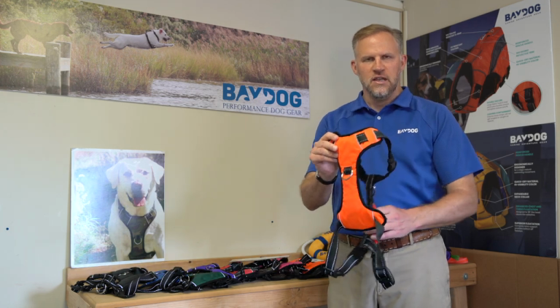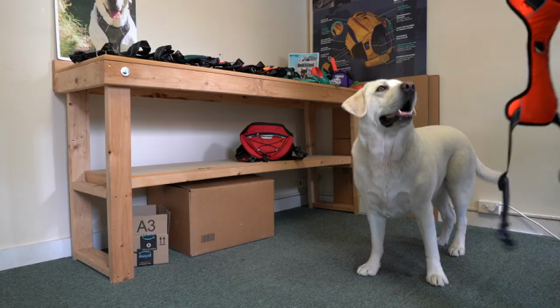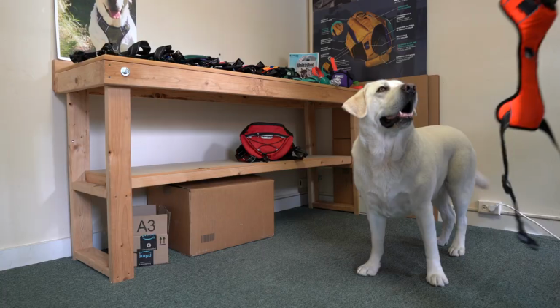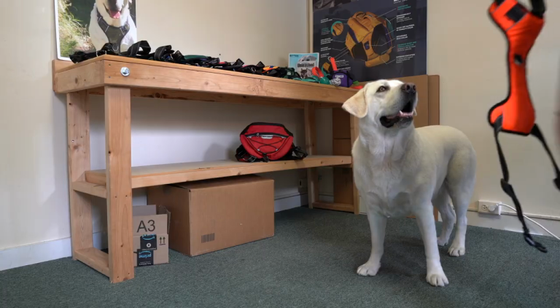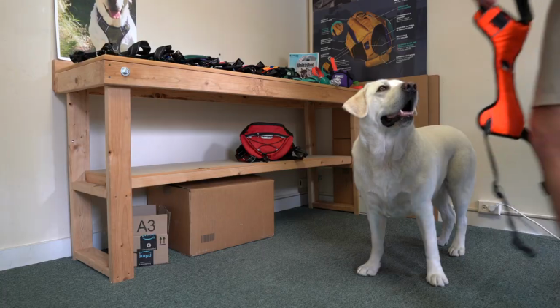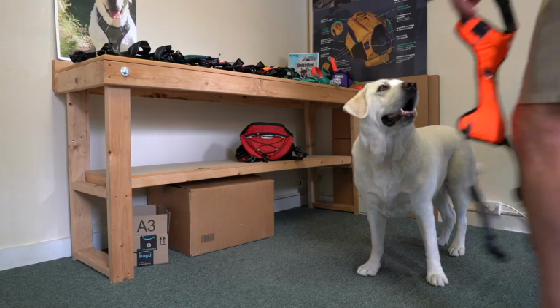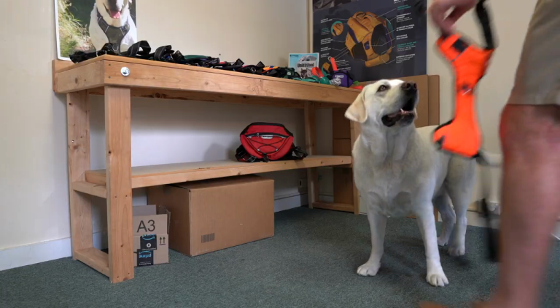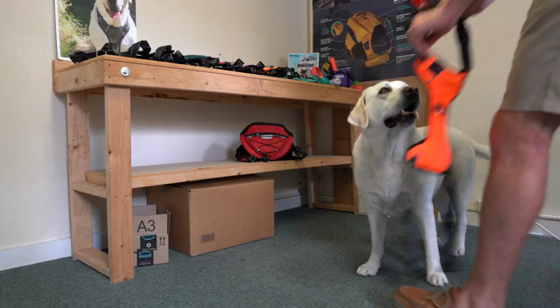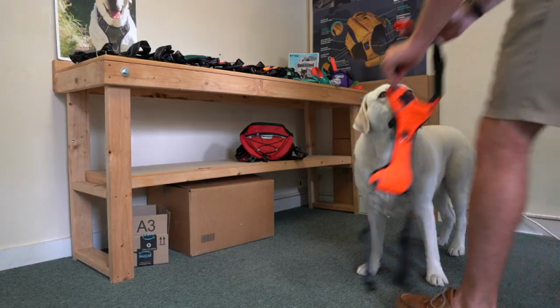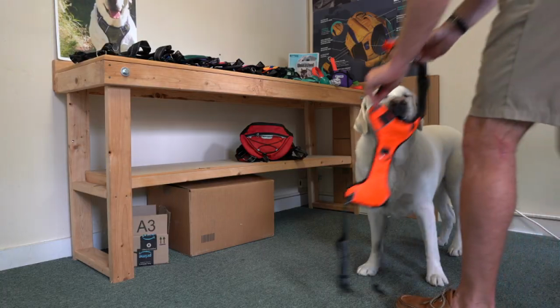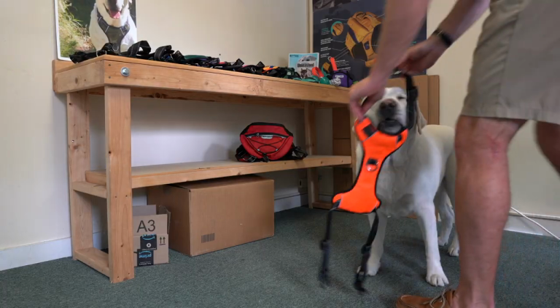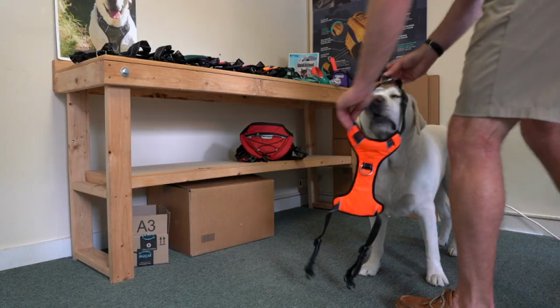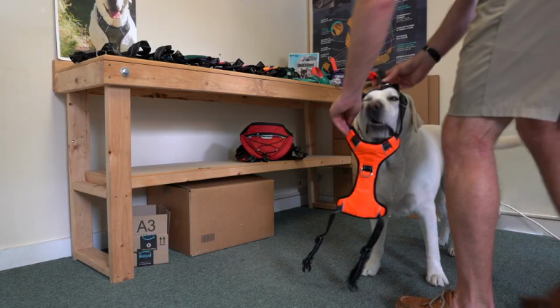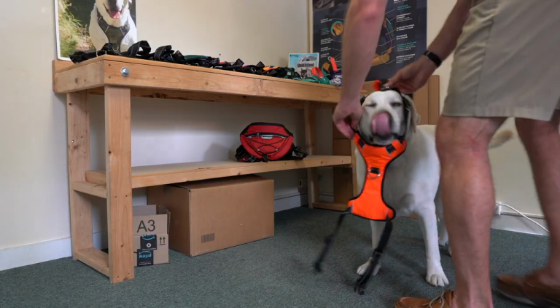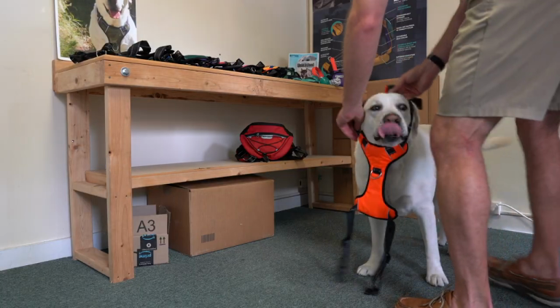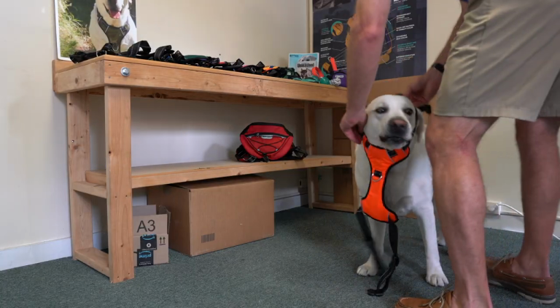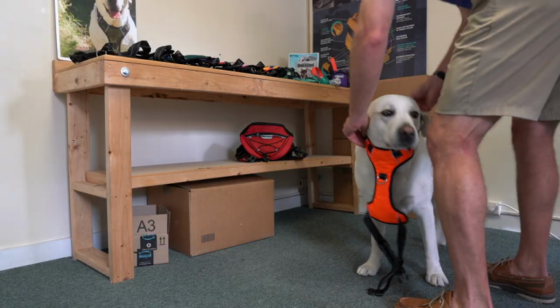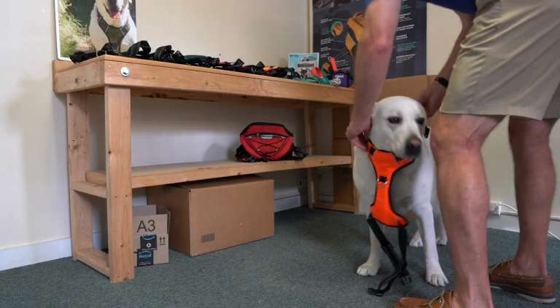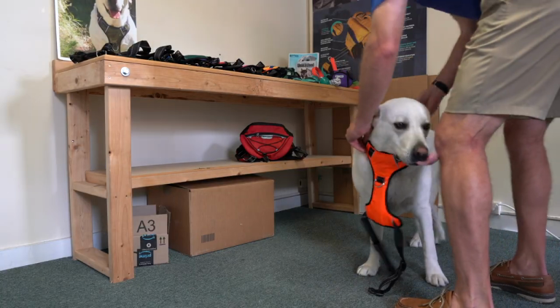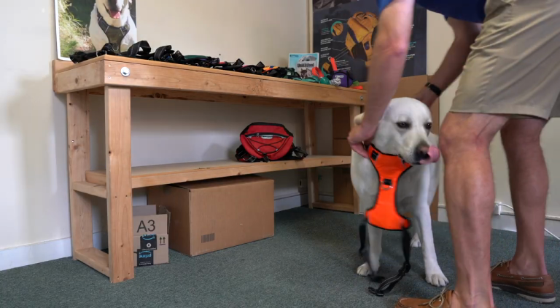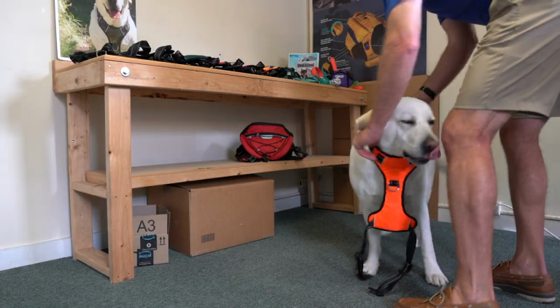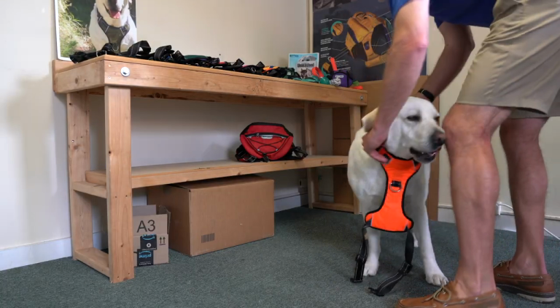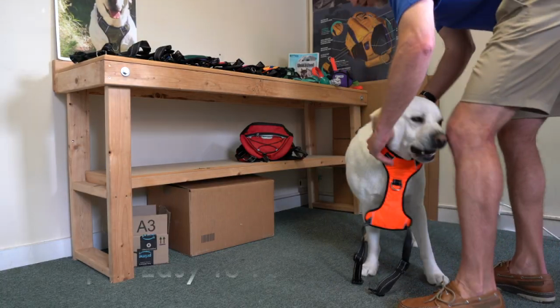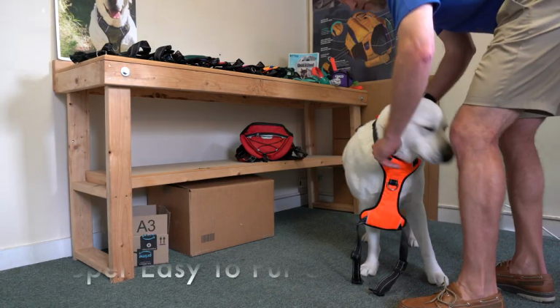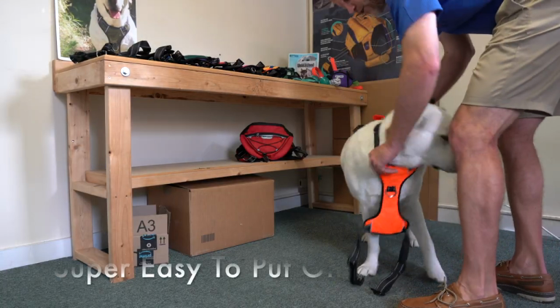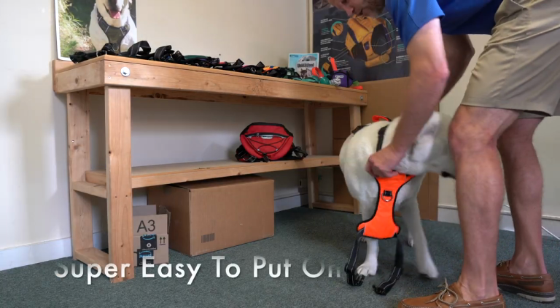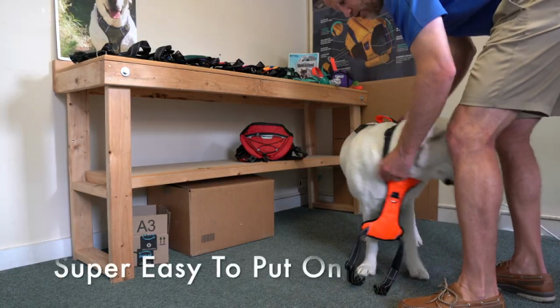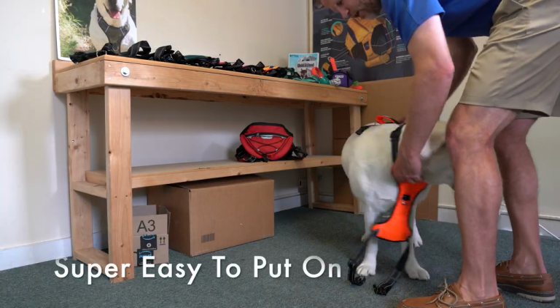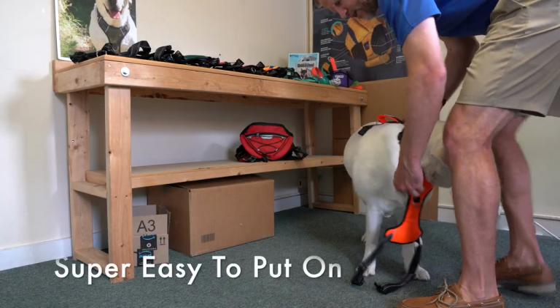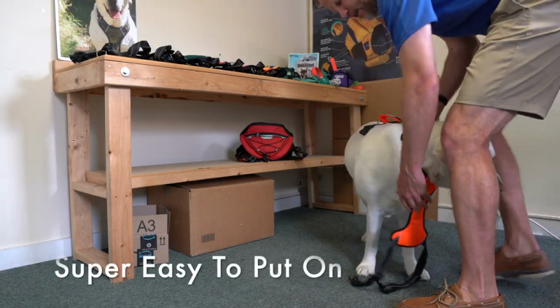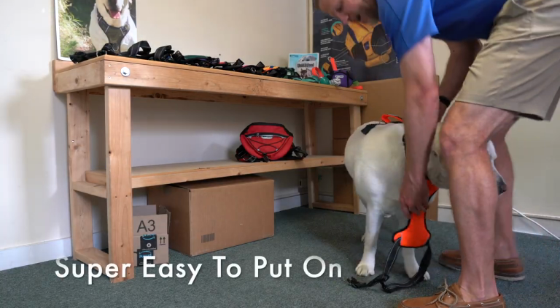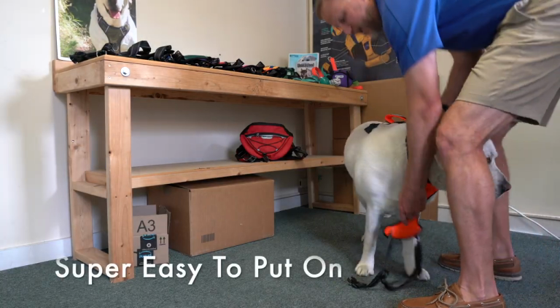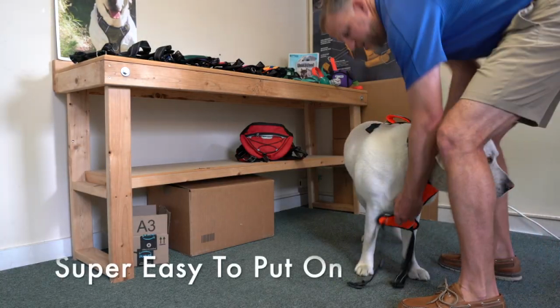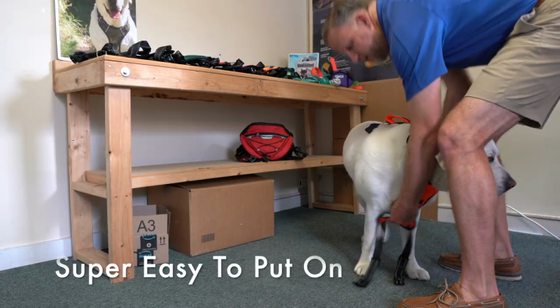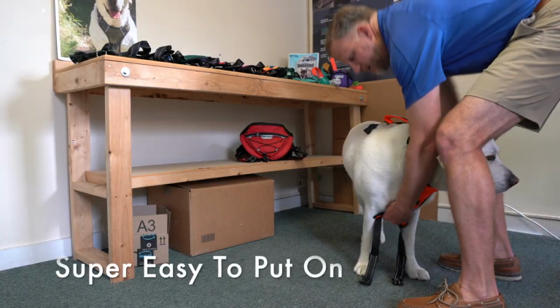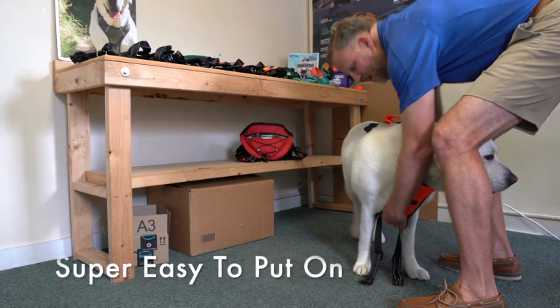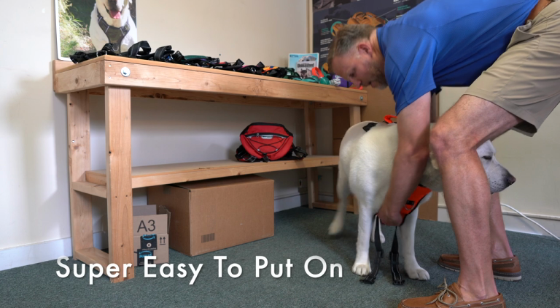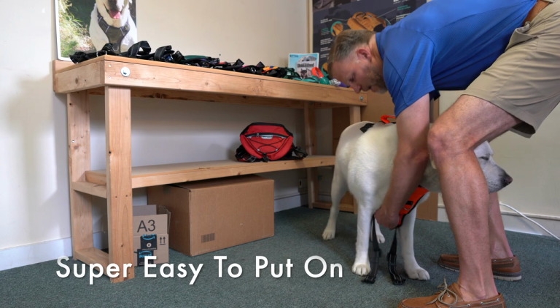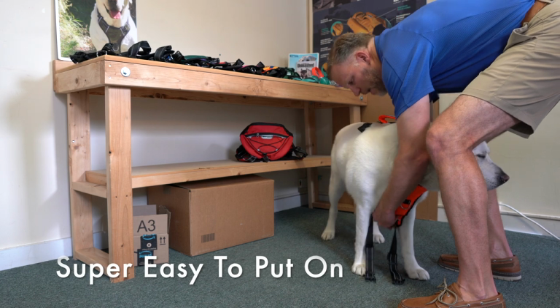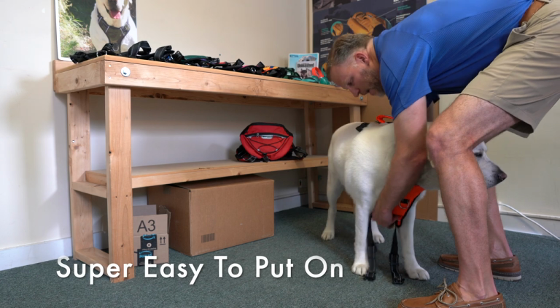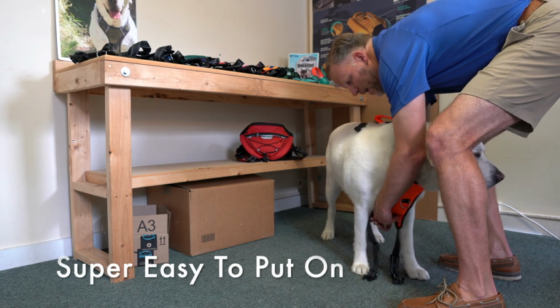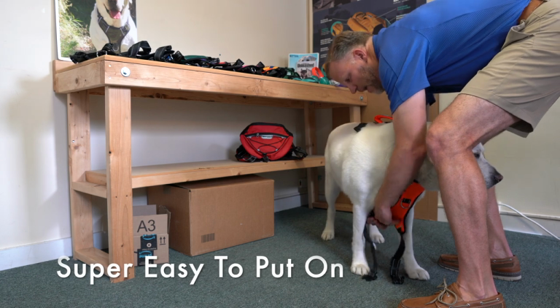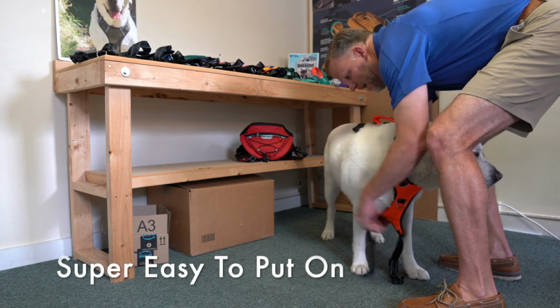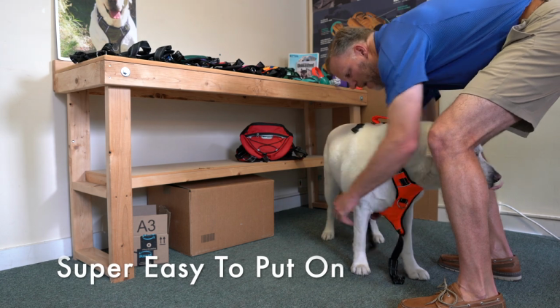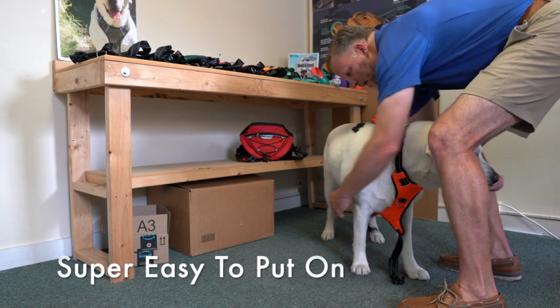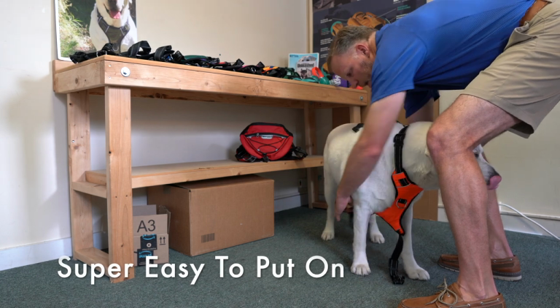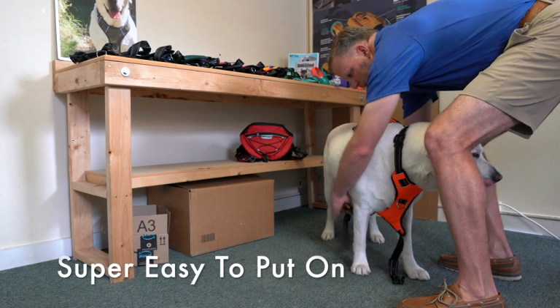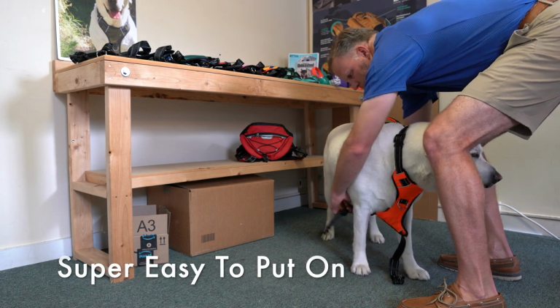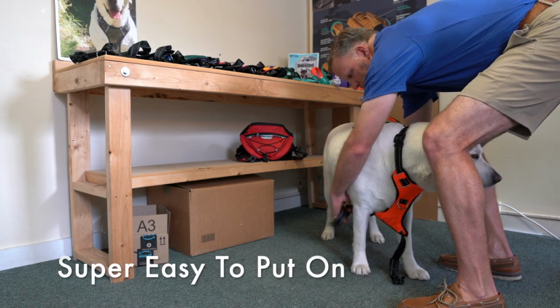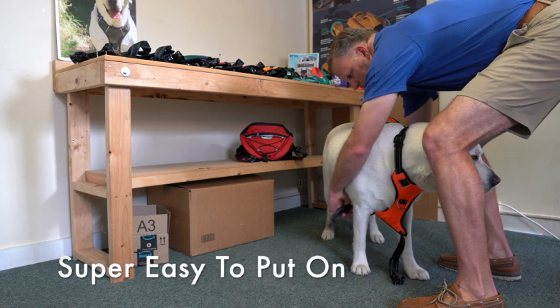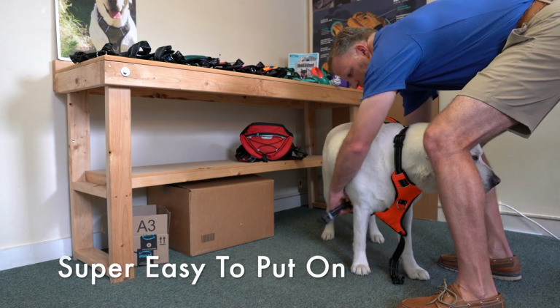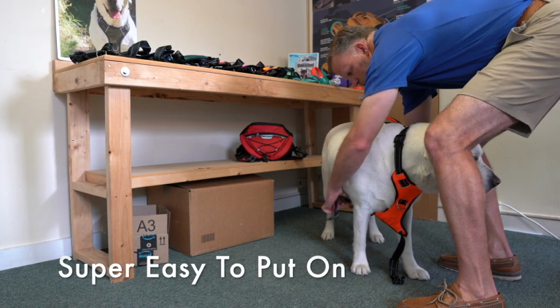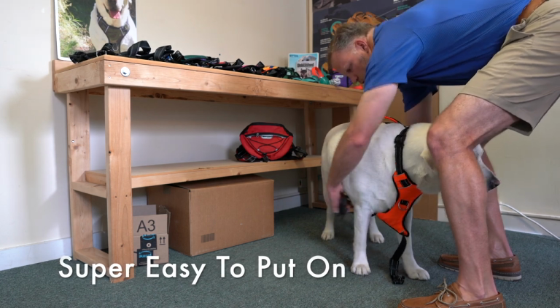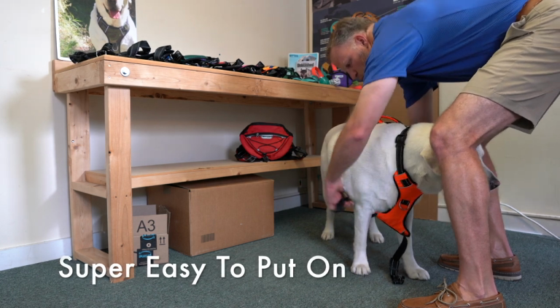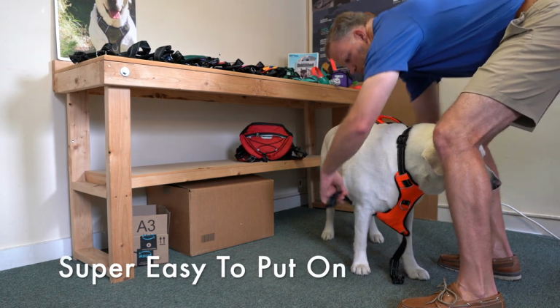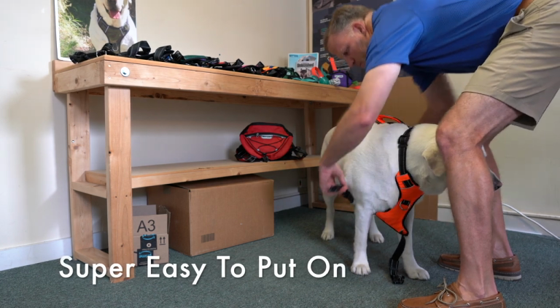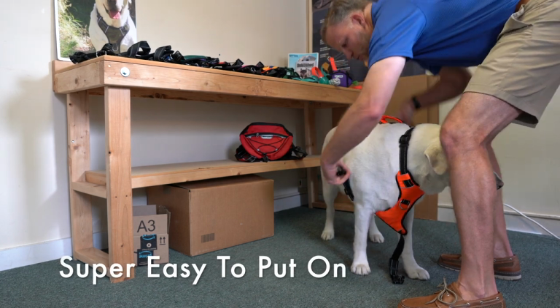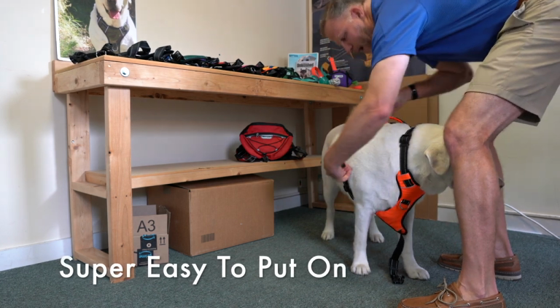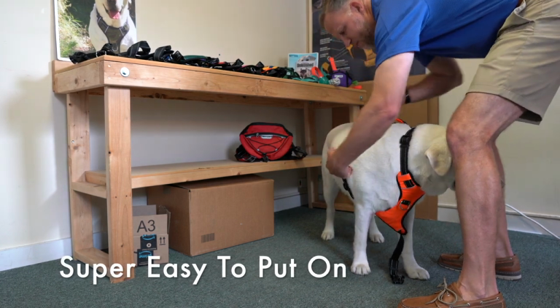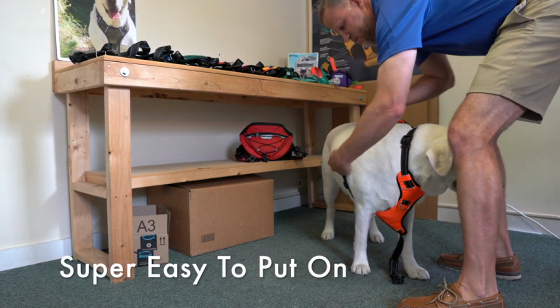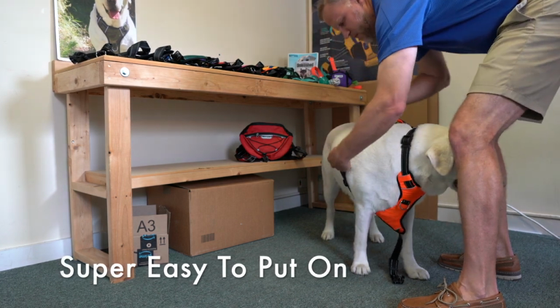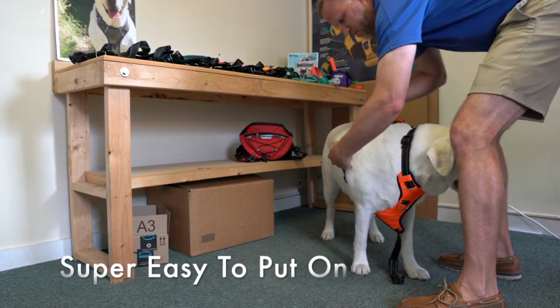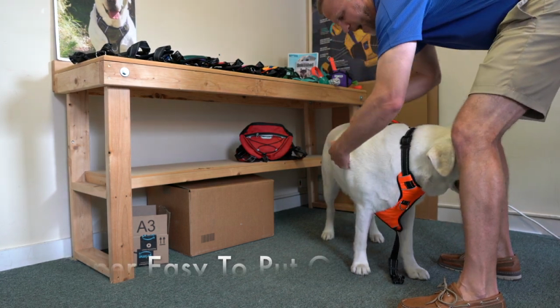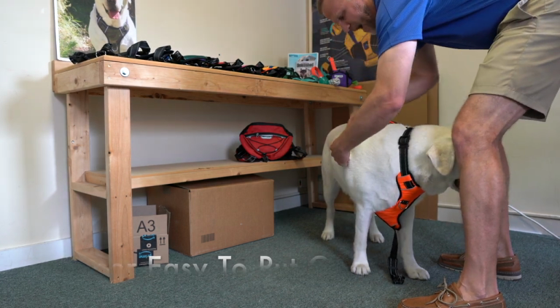It's super easy to put on. You just slide it over your dog's head and do up the straps in the back.